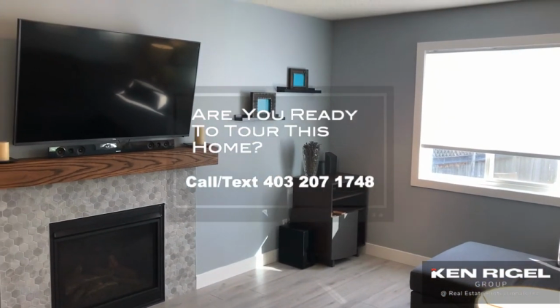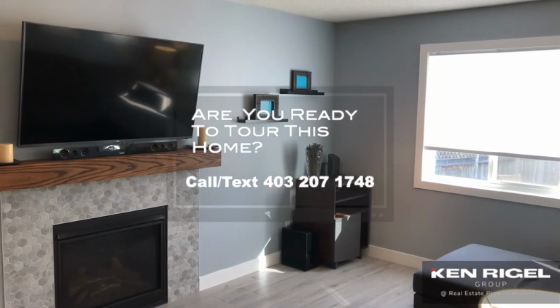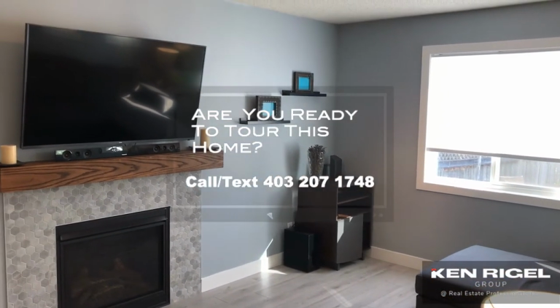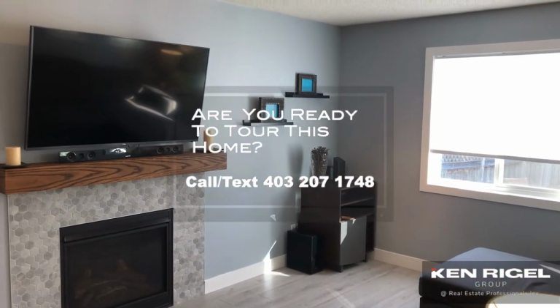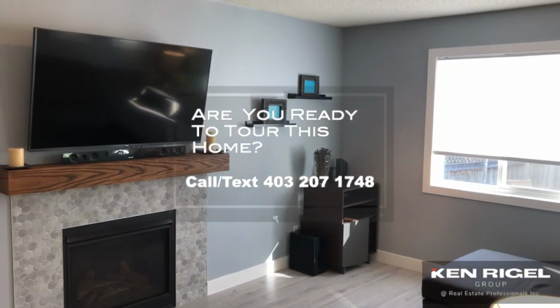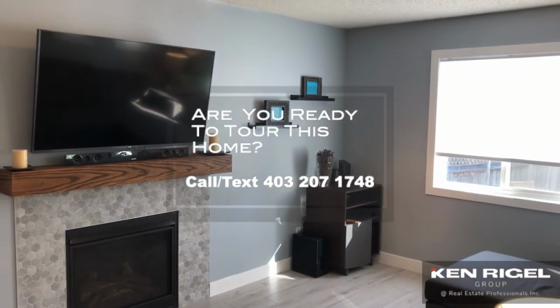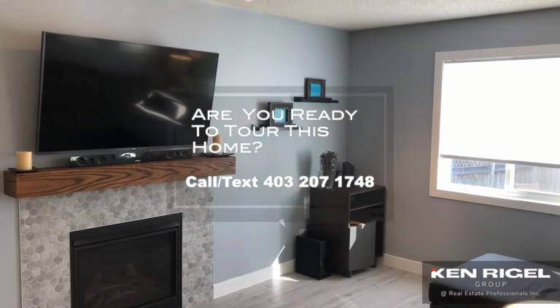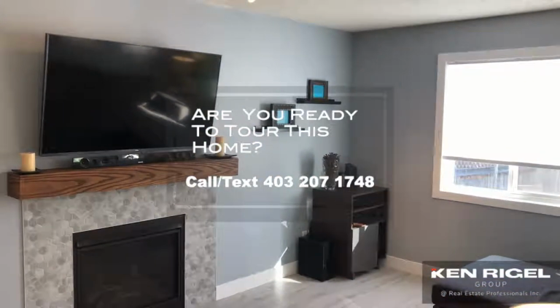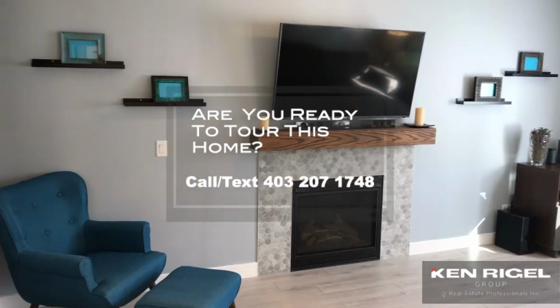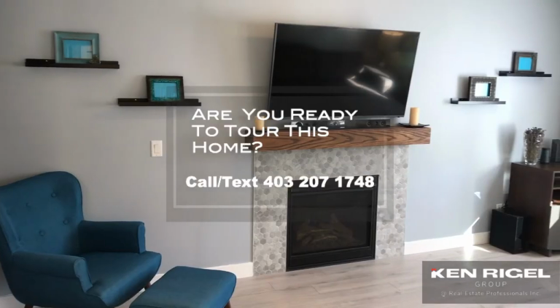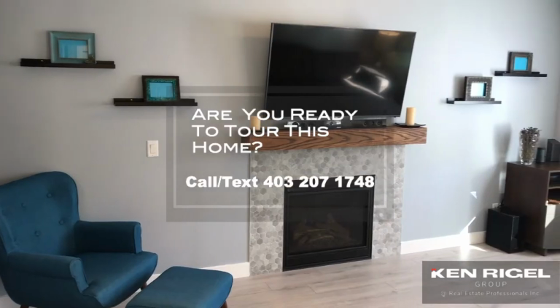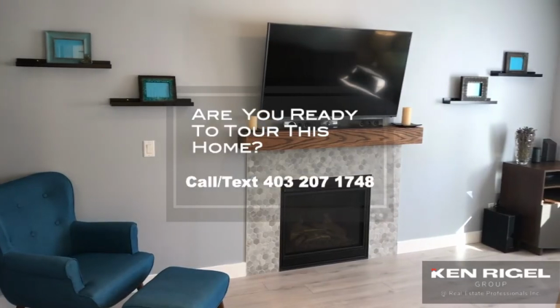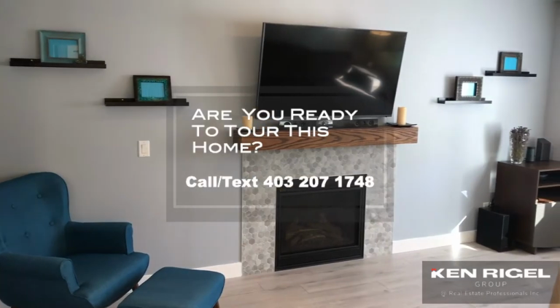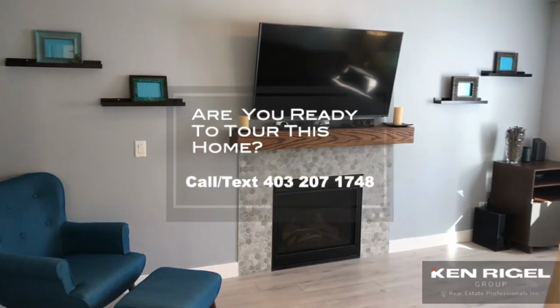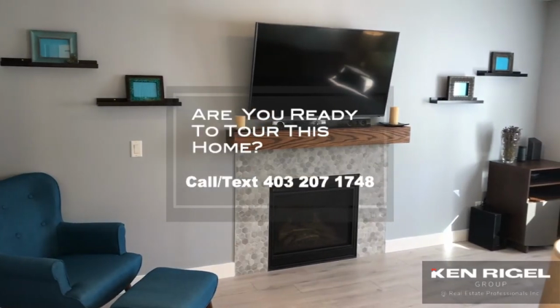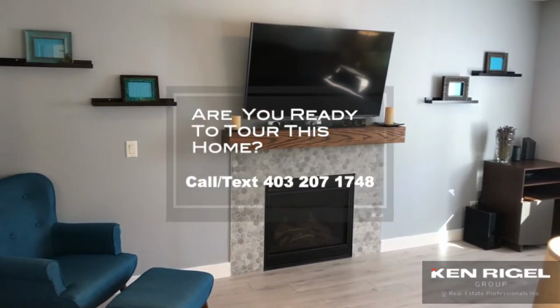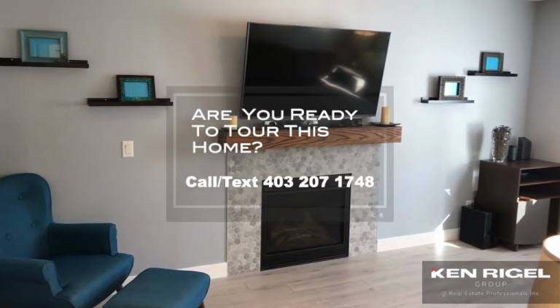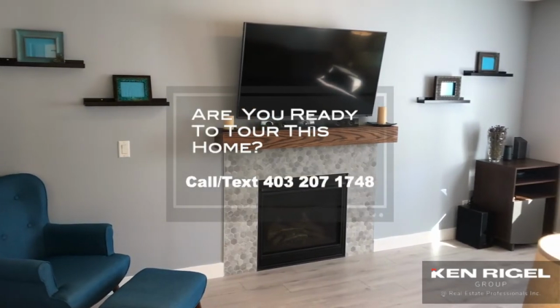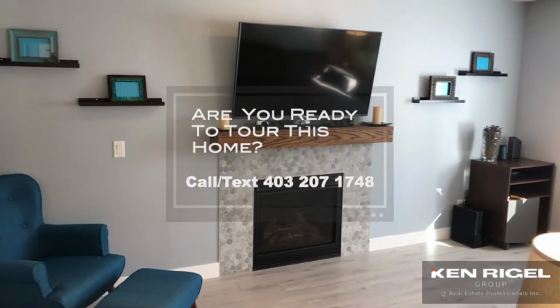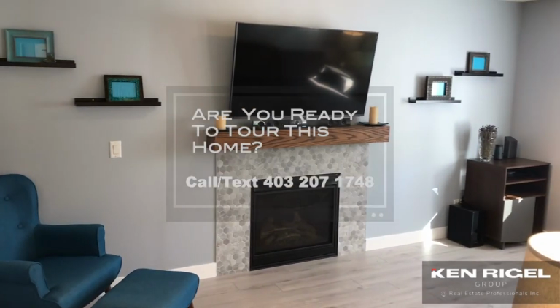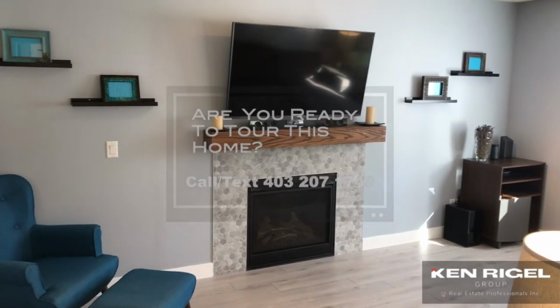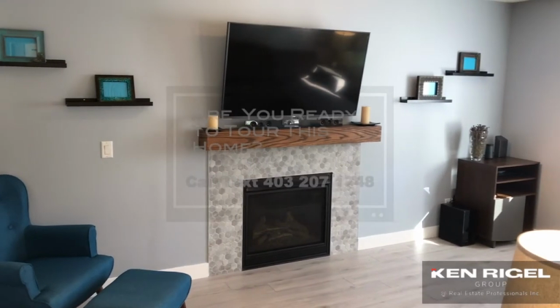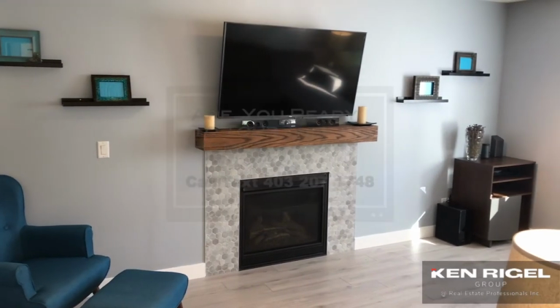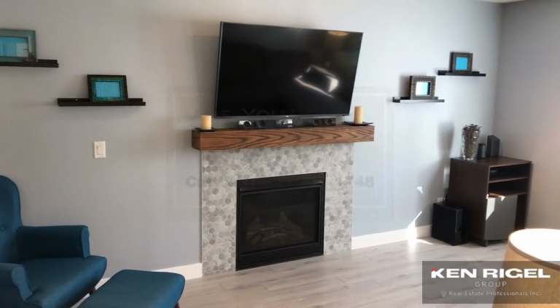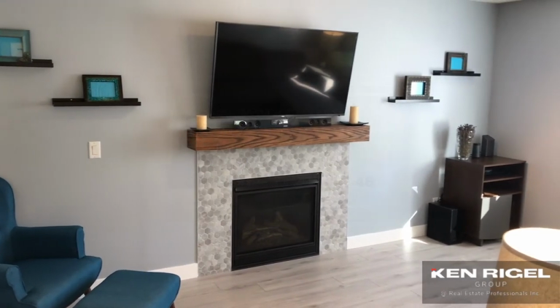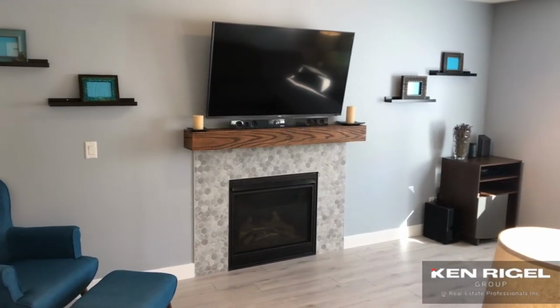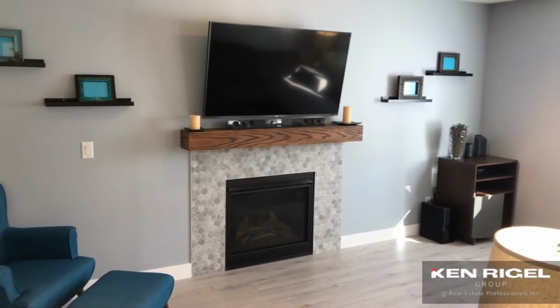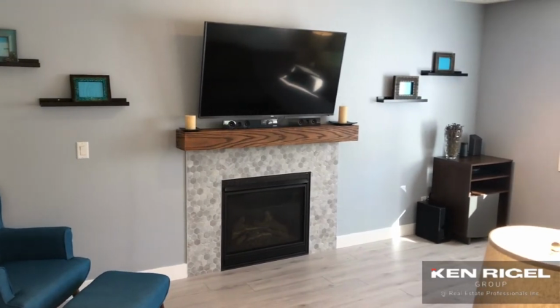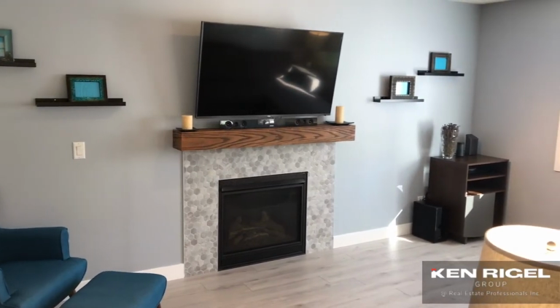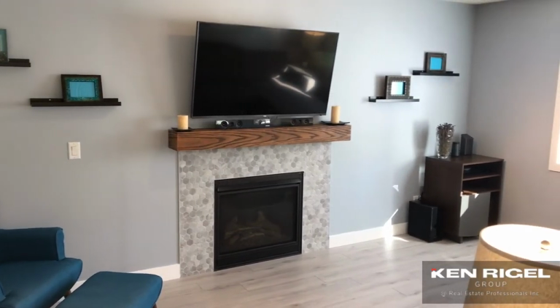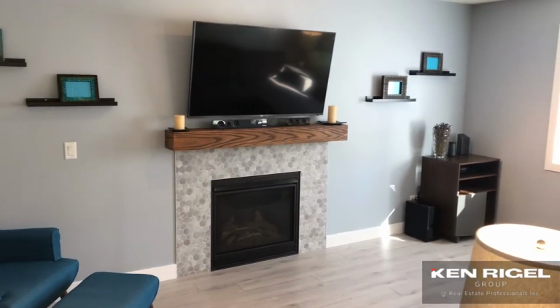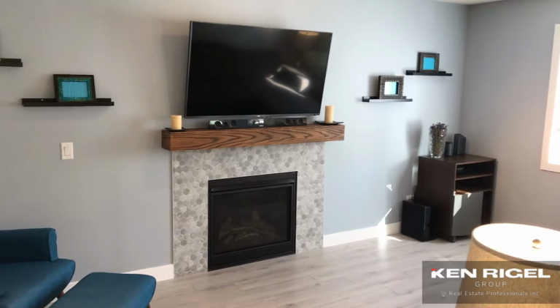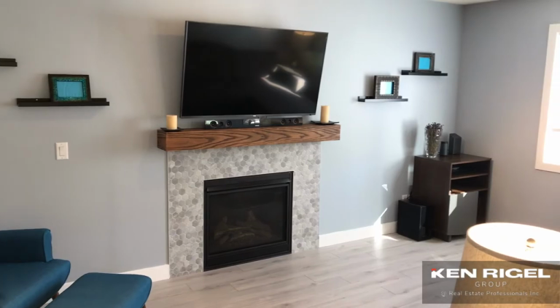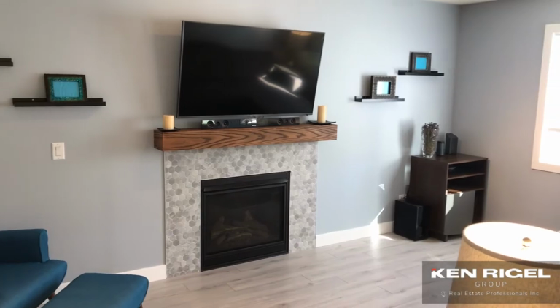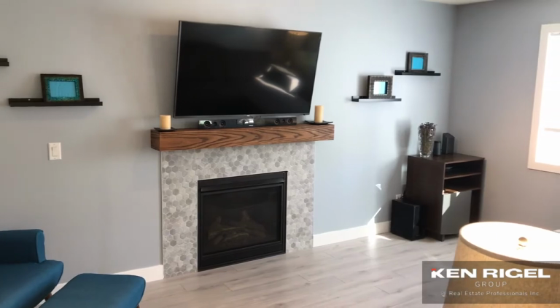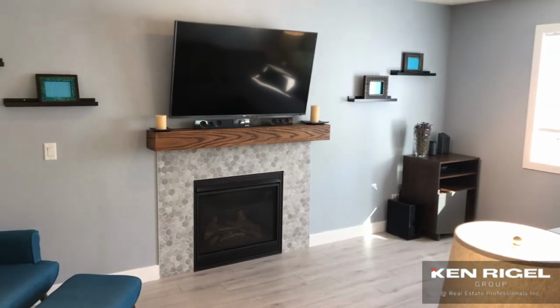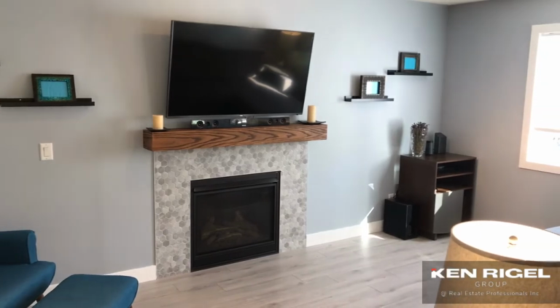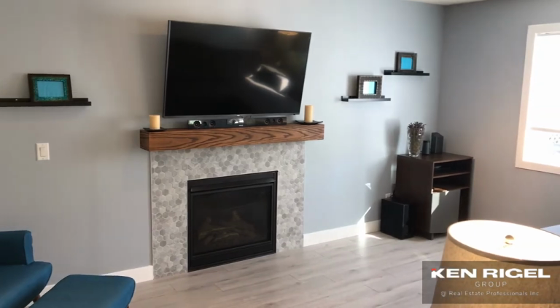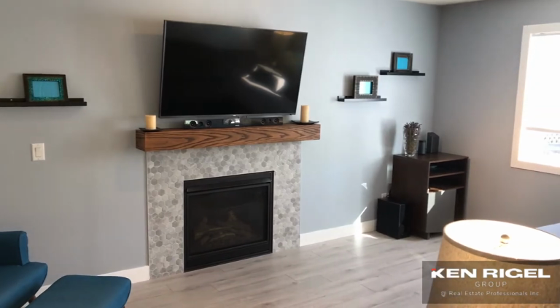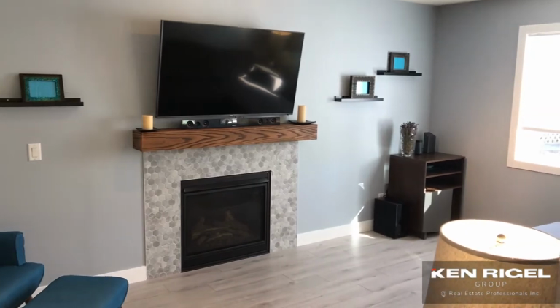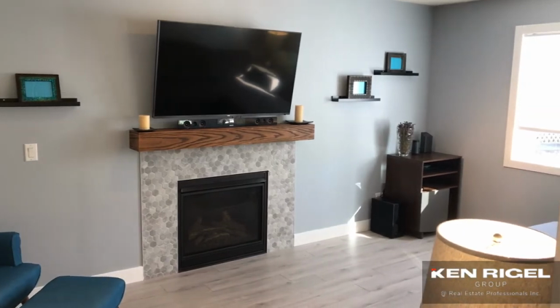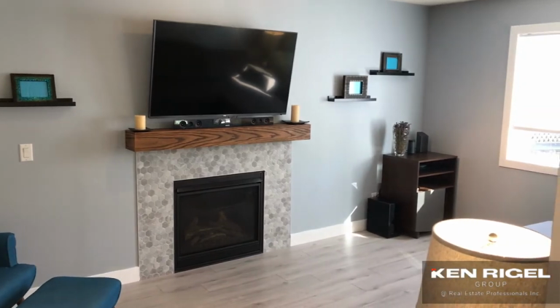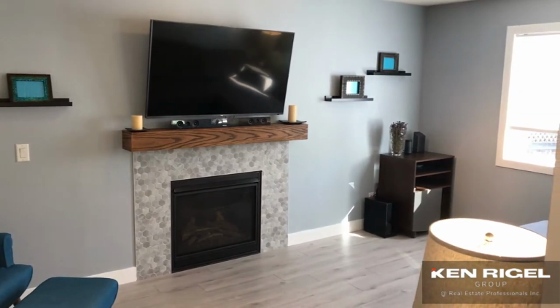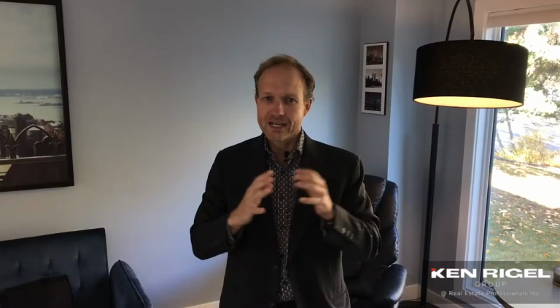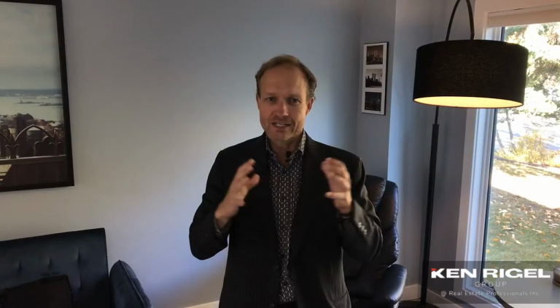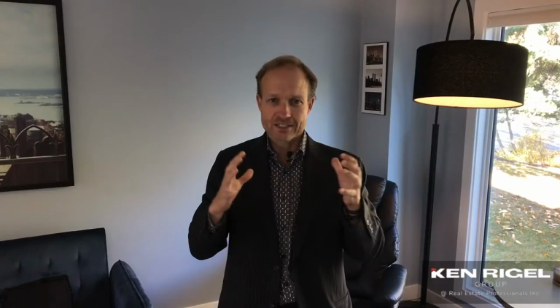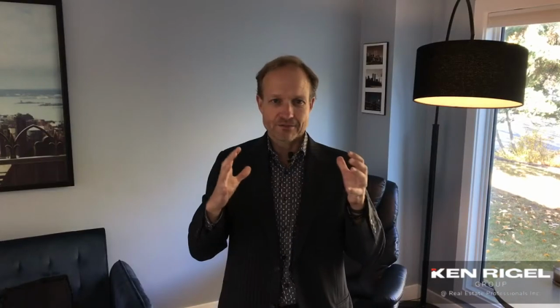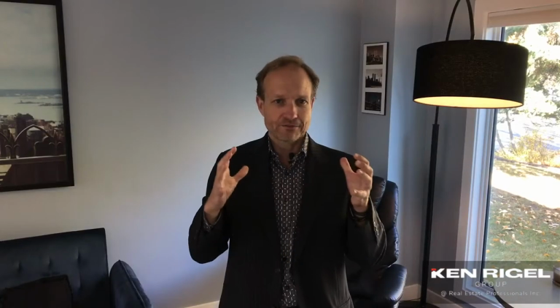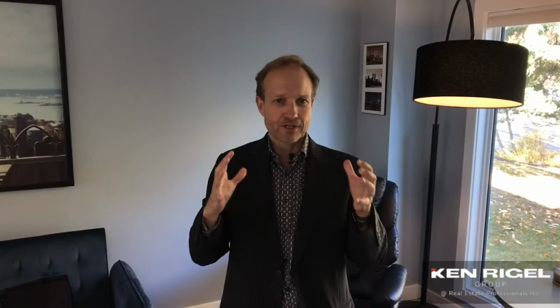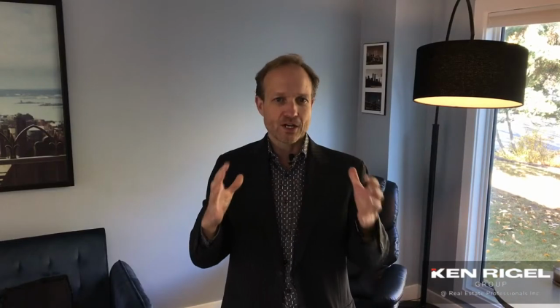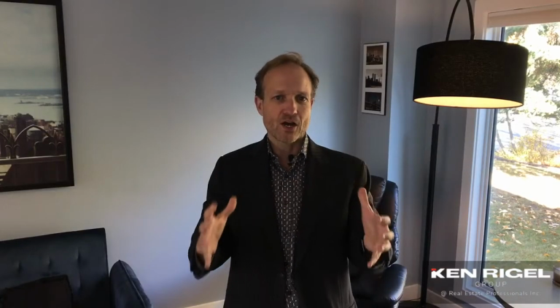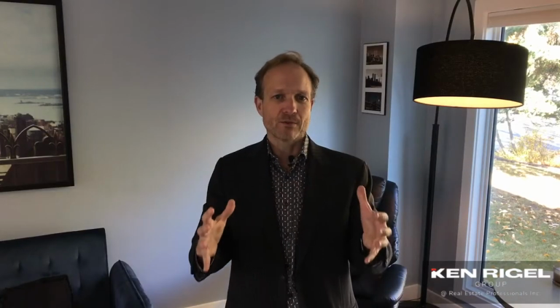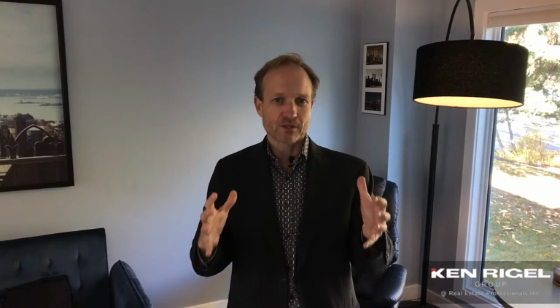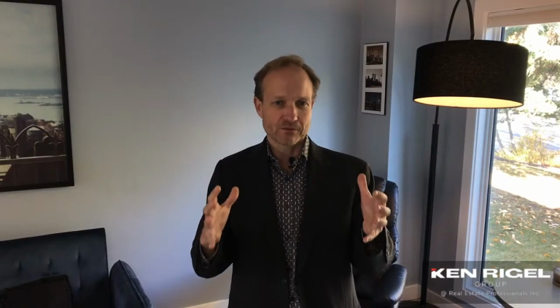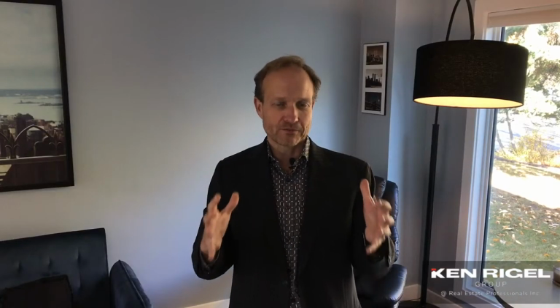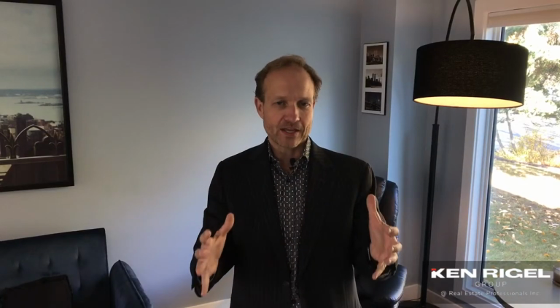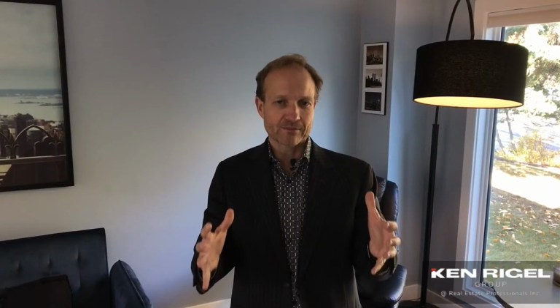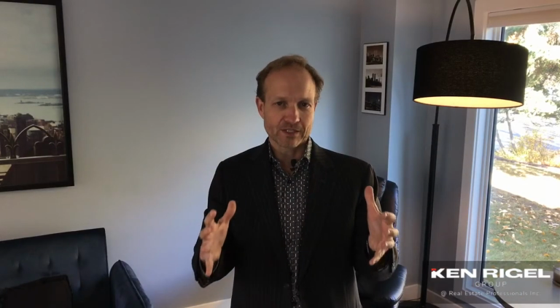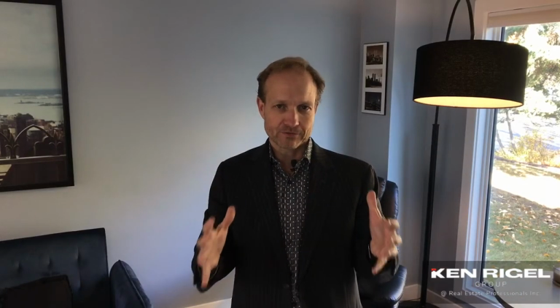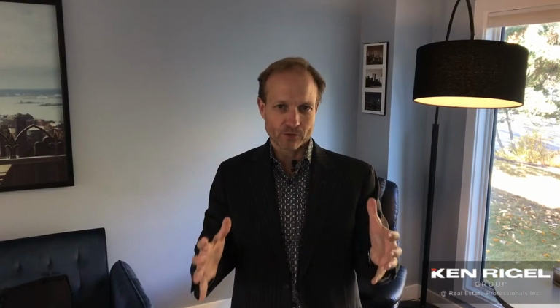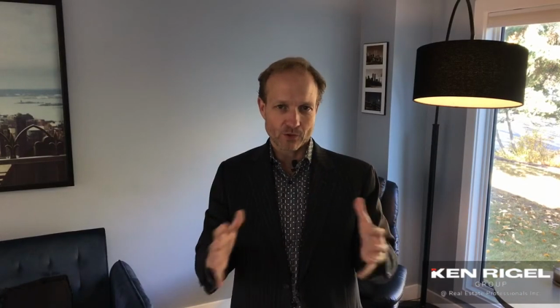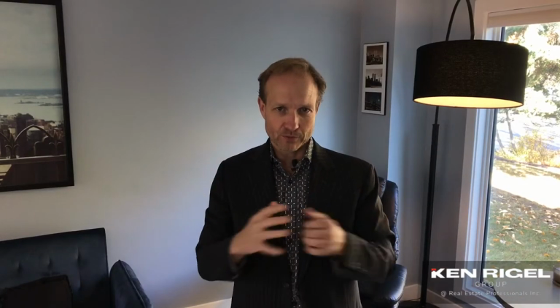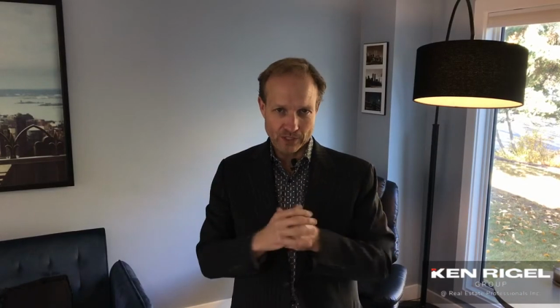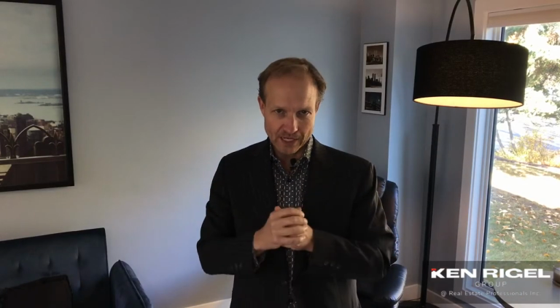New flooring, a new fireplace, and new windows in this room. It's a phenomenal family floor plan.